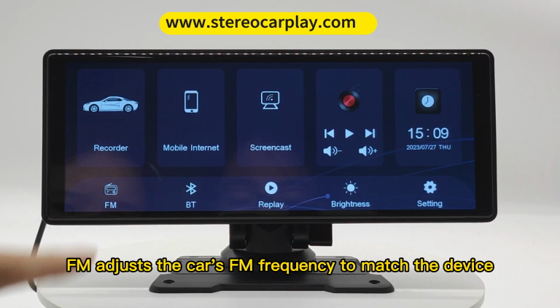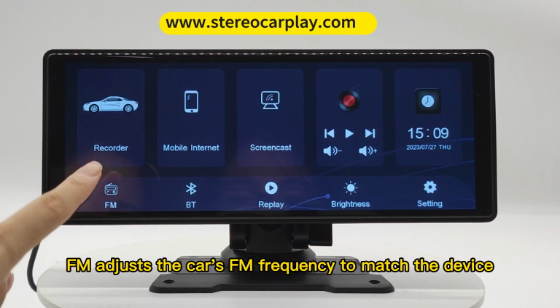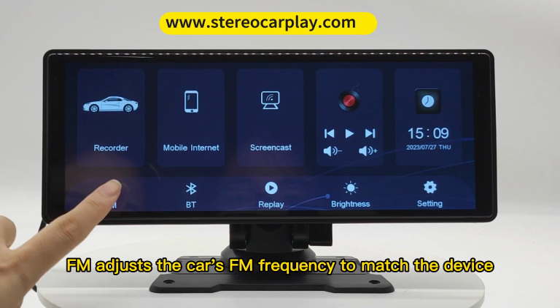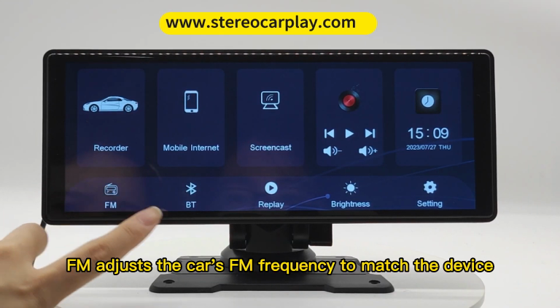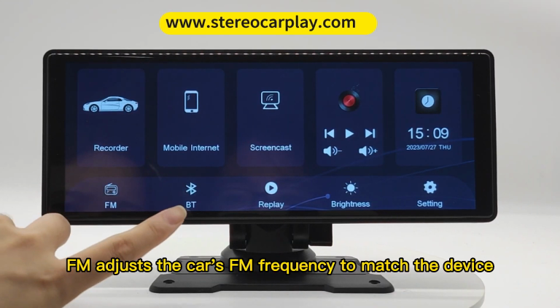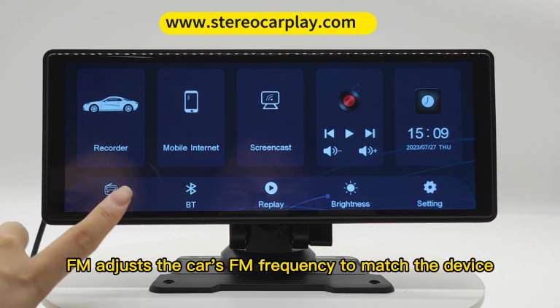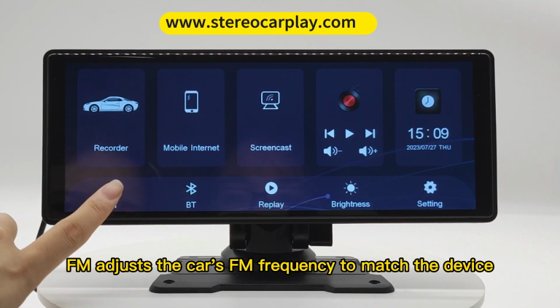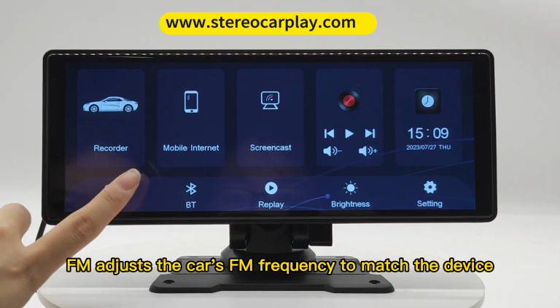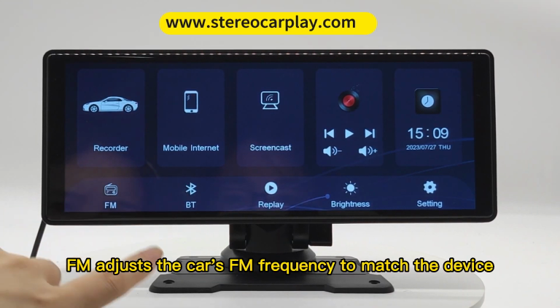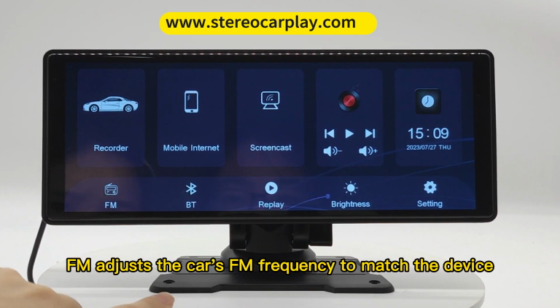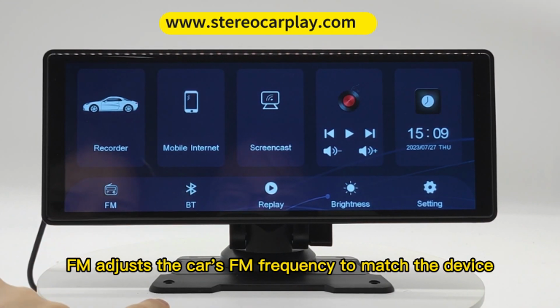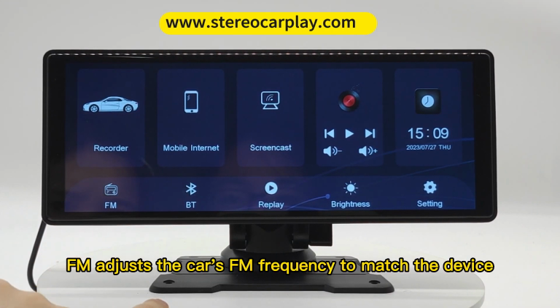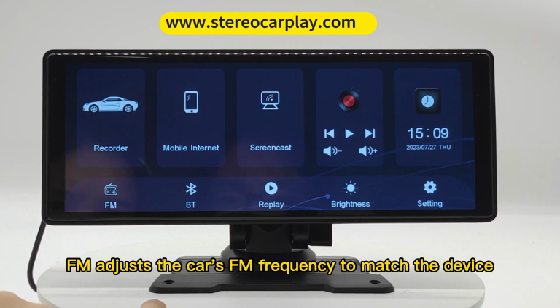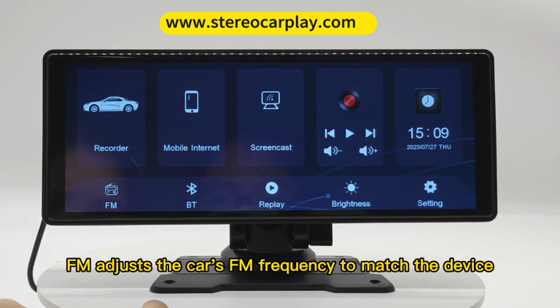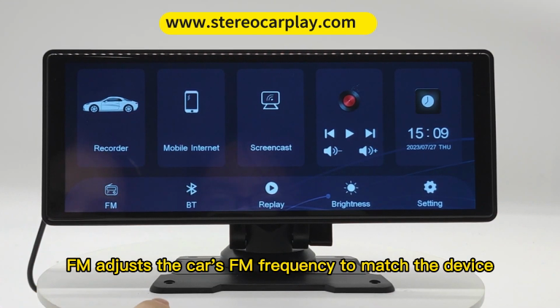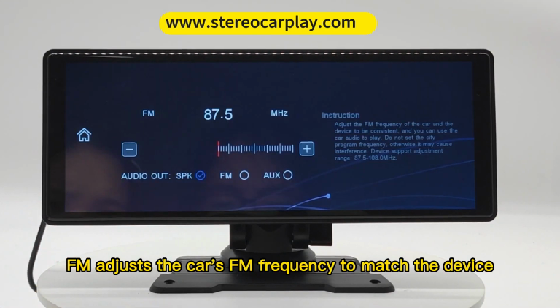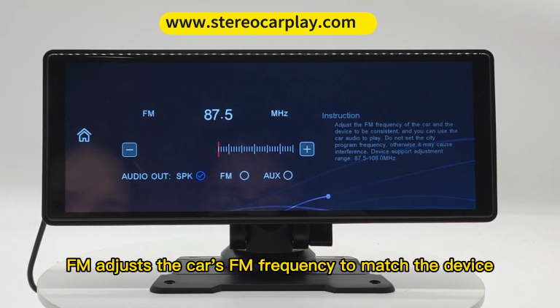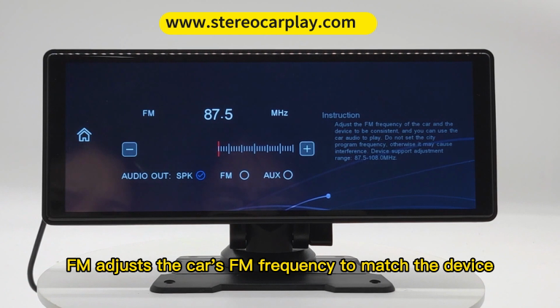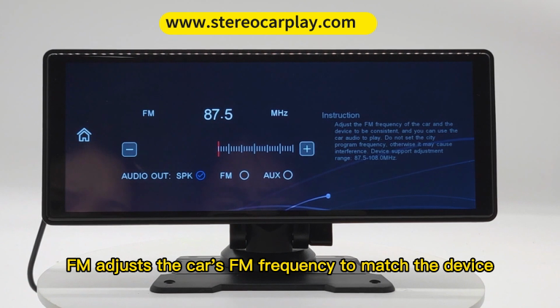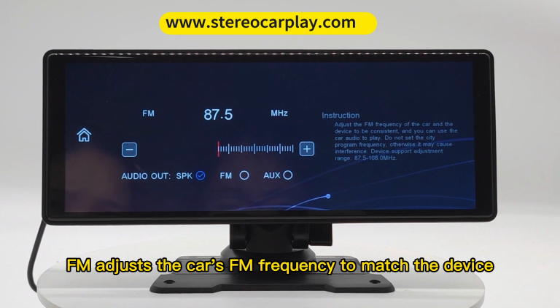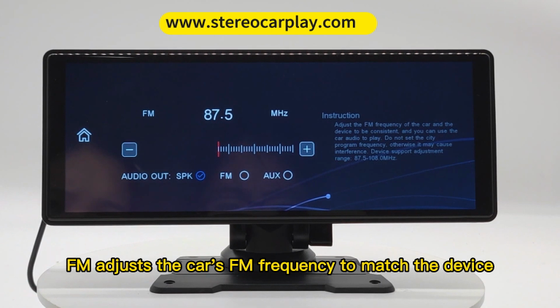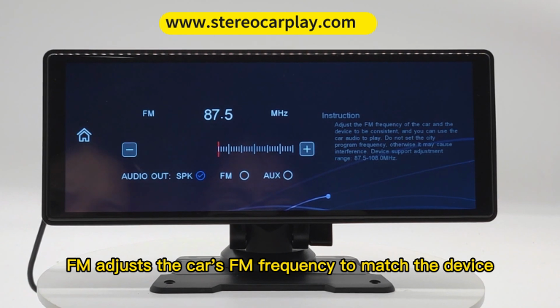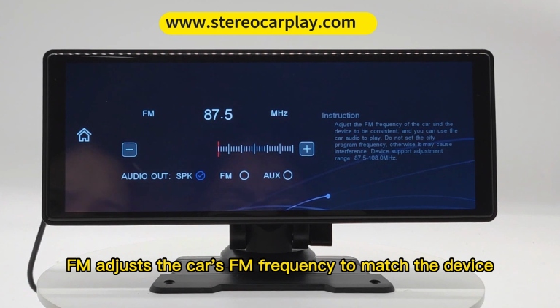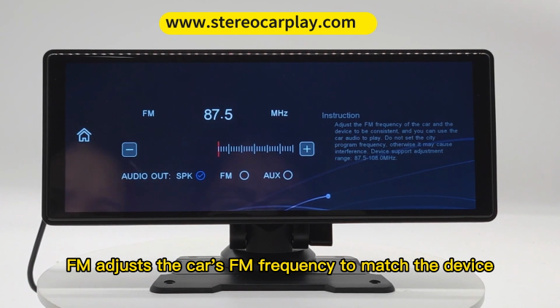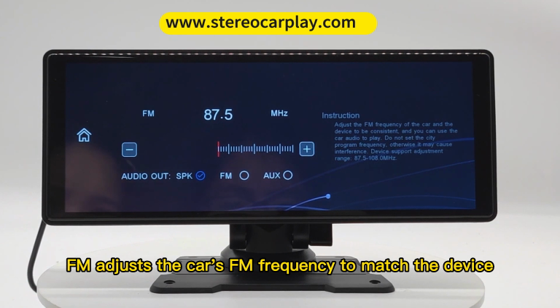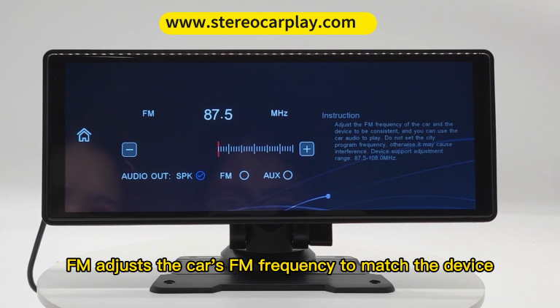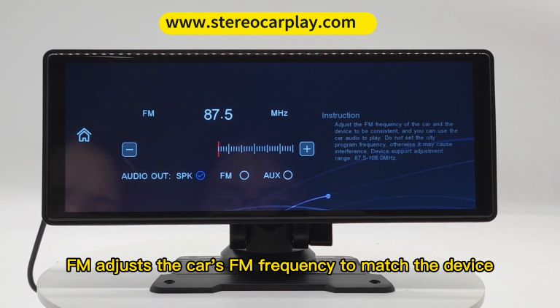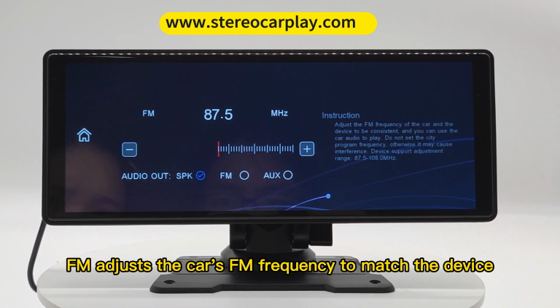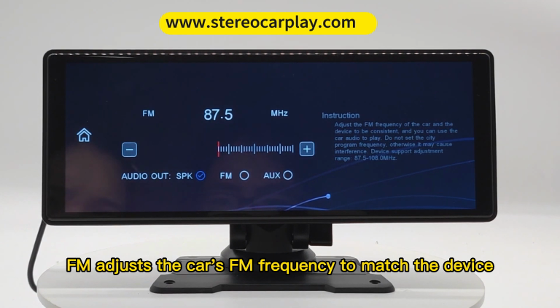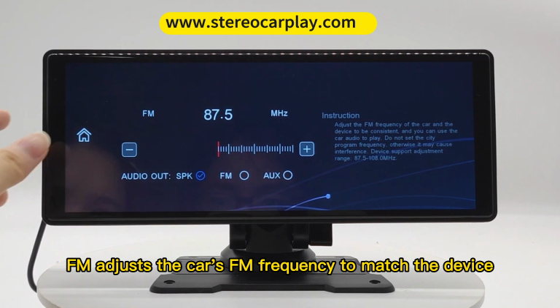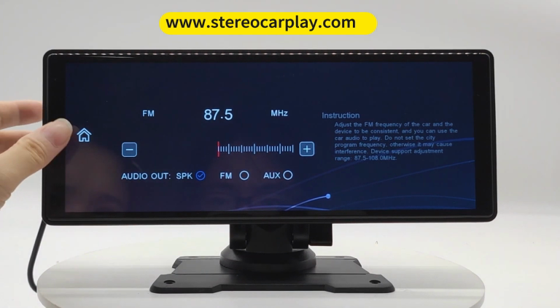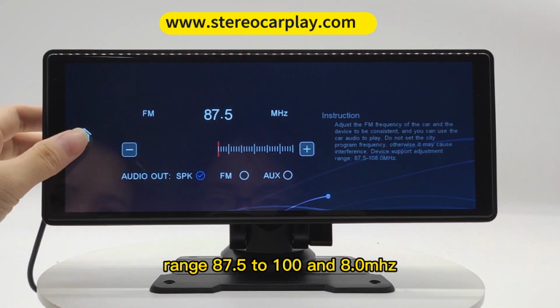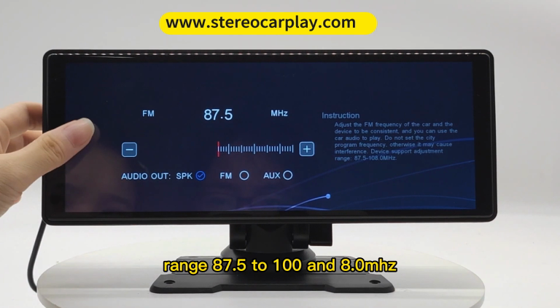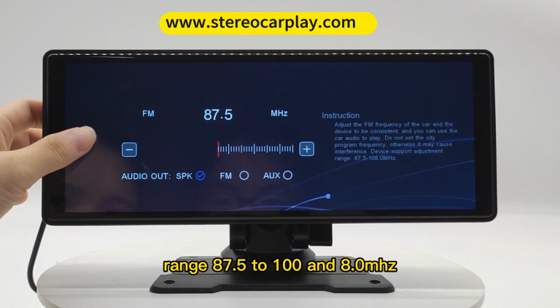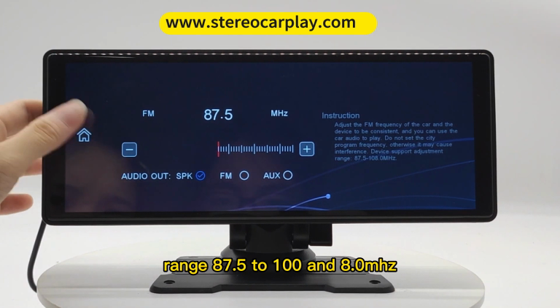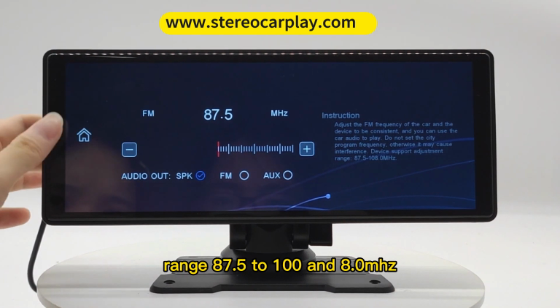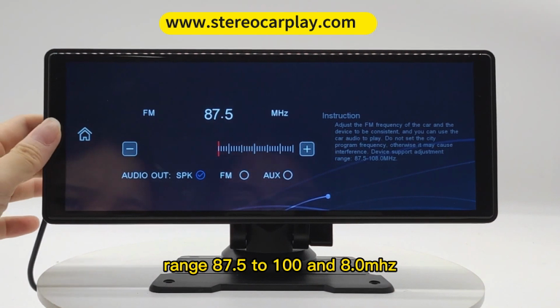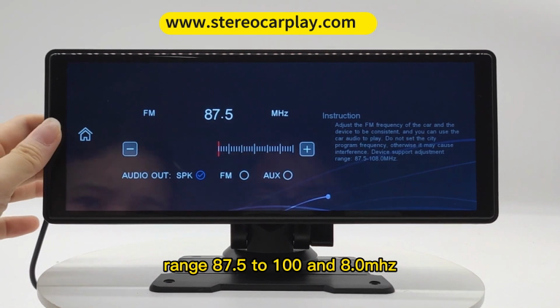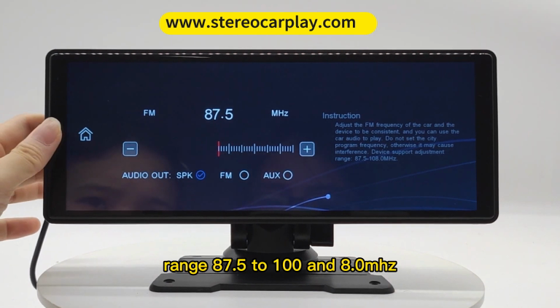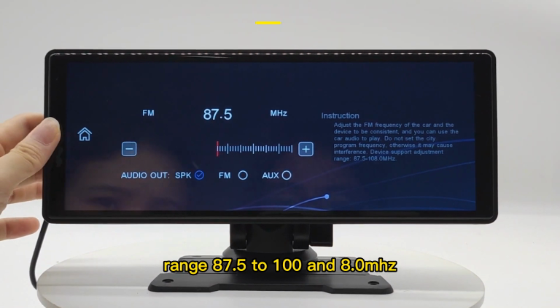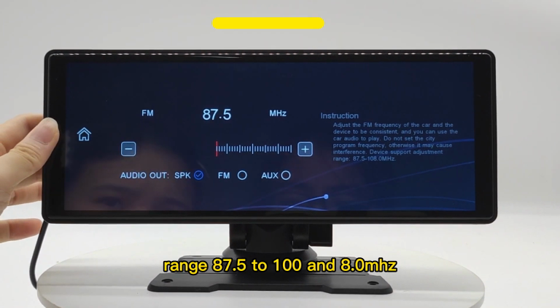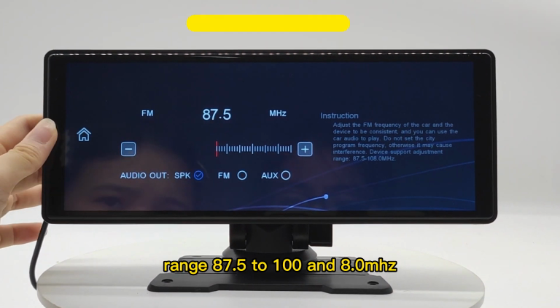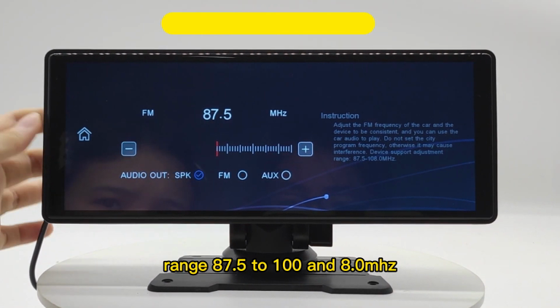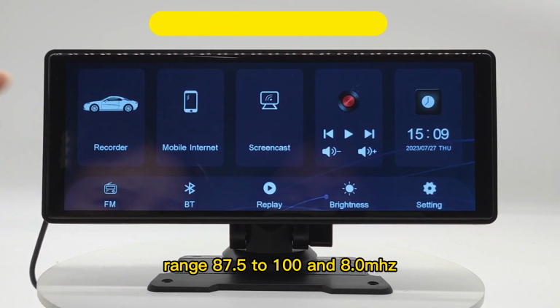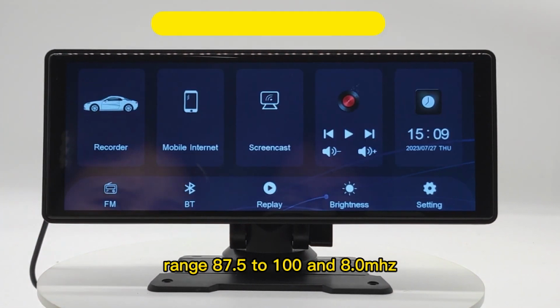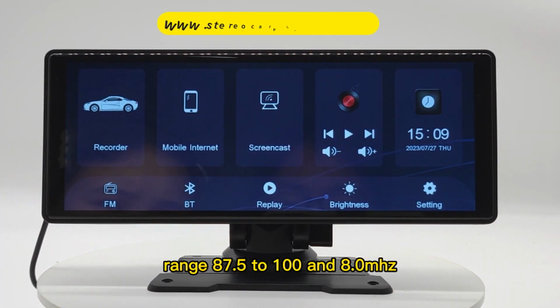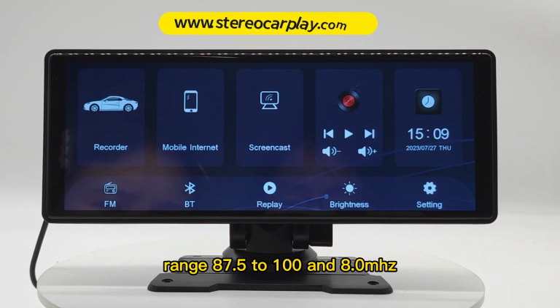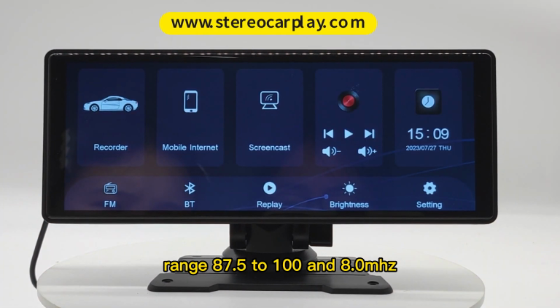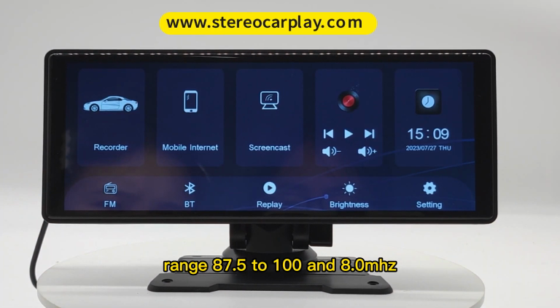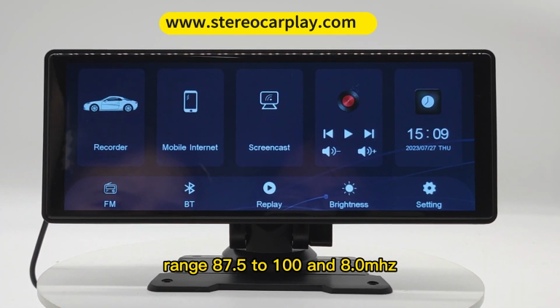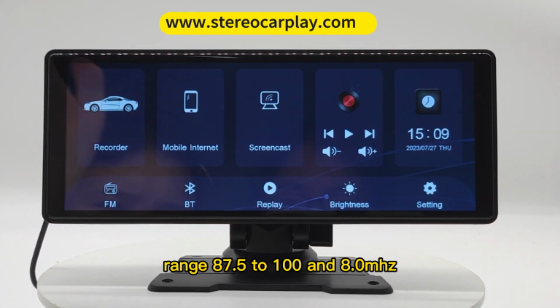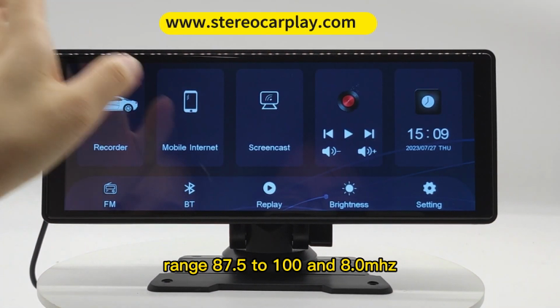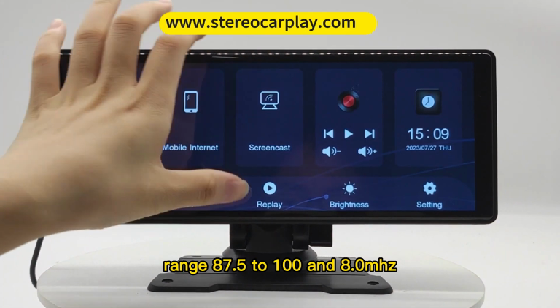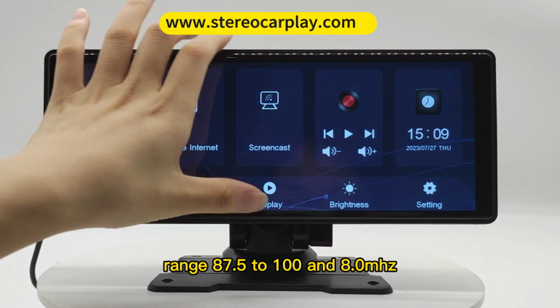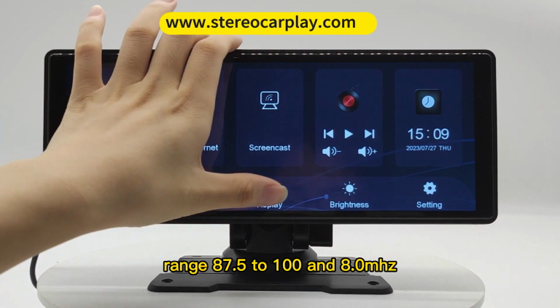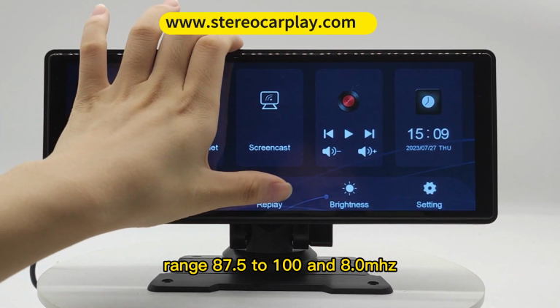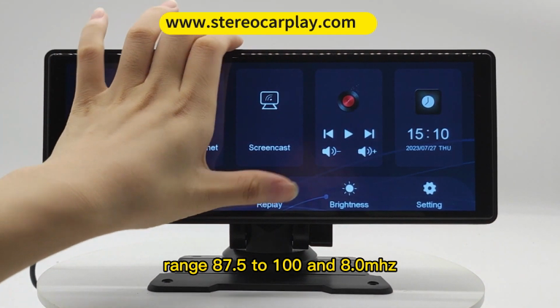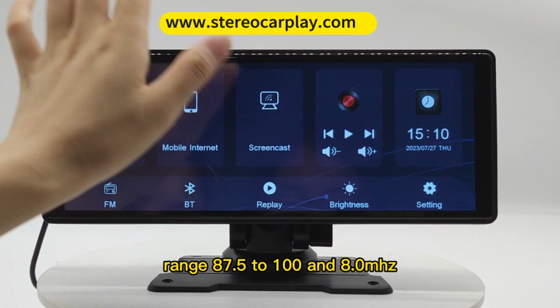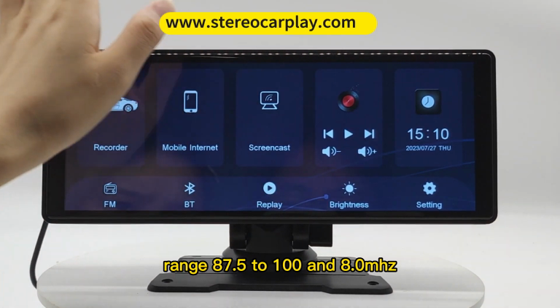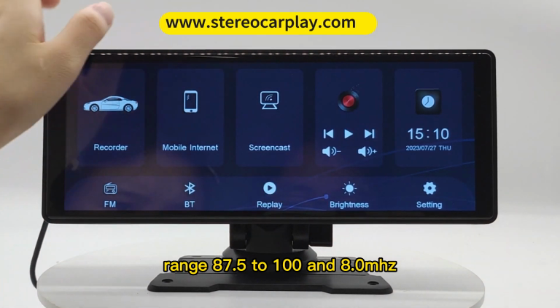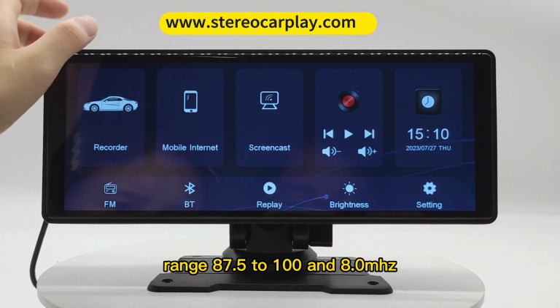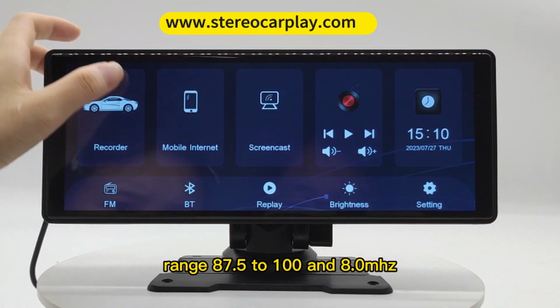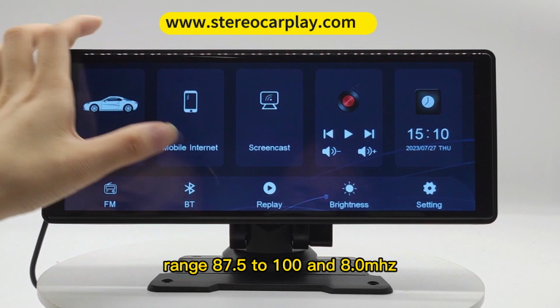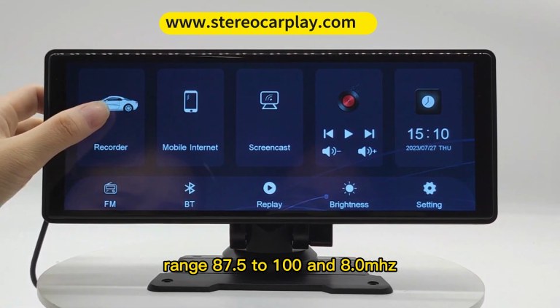FM adjusts the car's FM frequency to match the device. Range: 87.5 to 108.0 MHz.